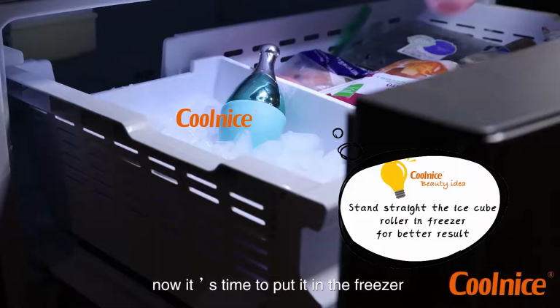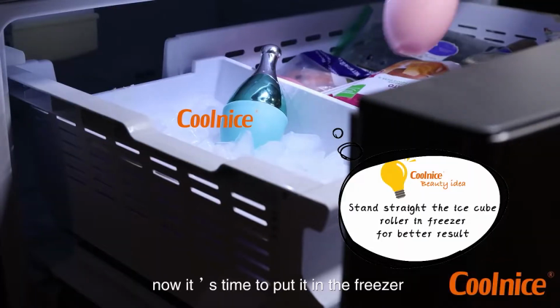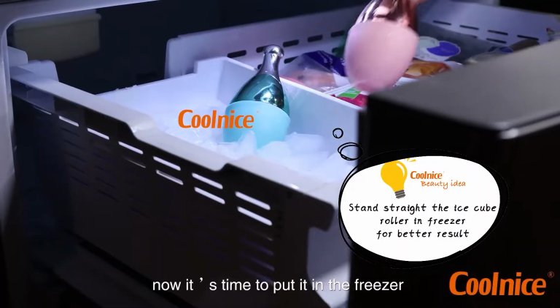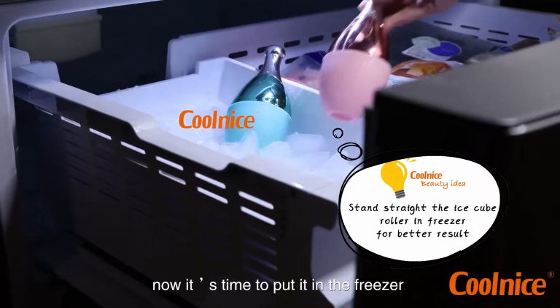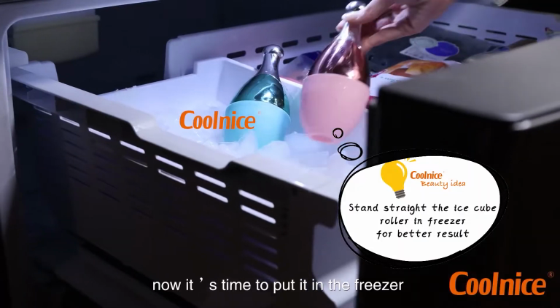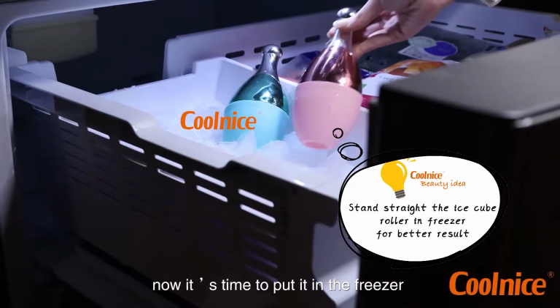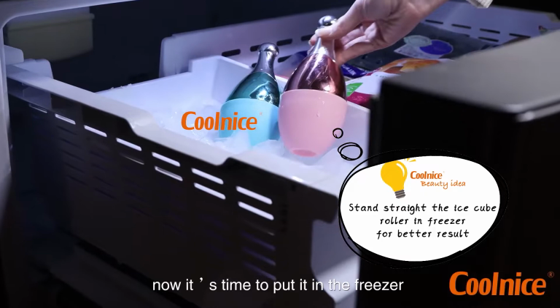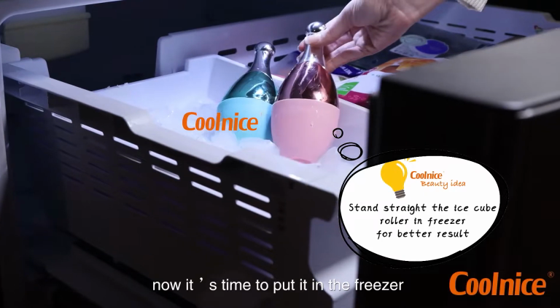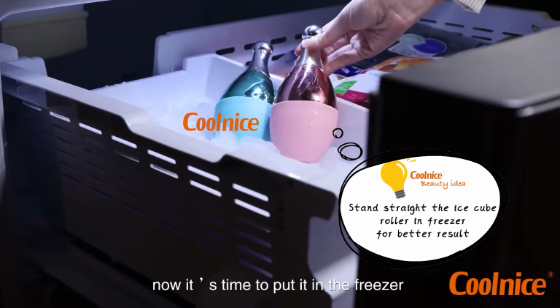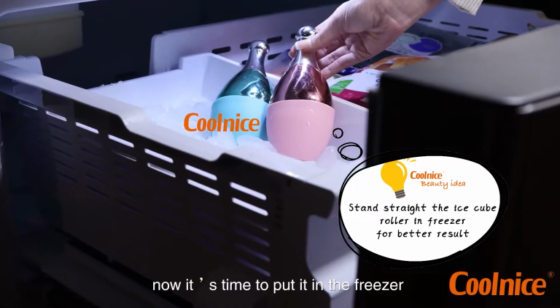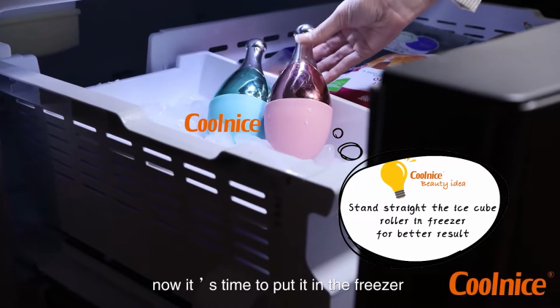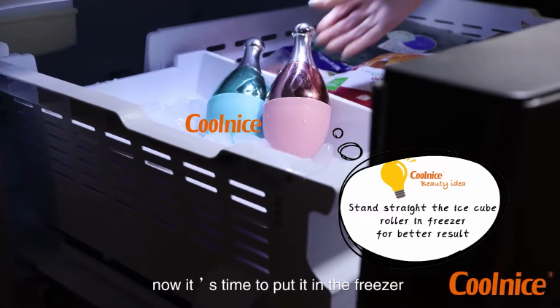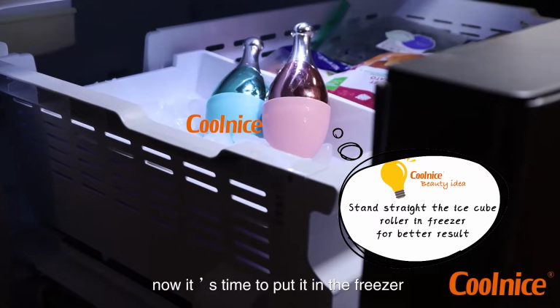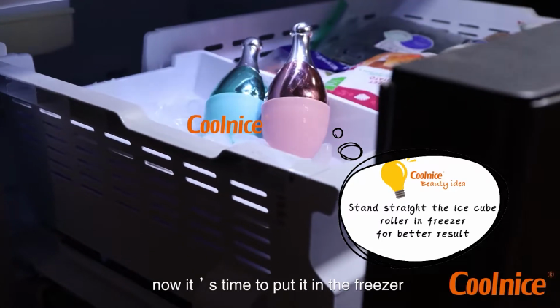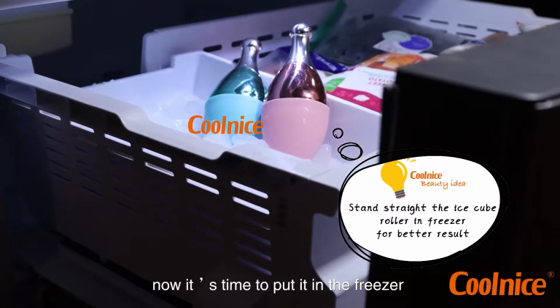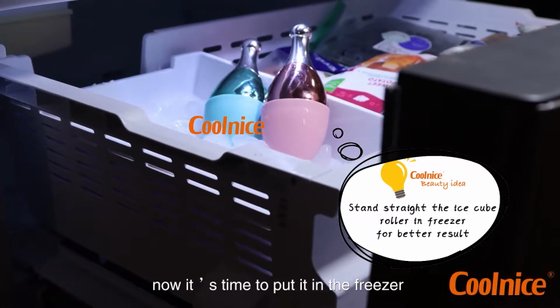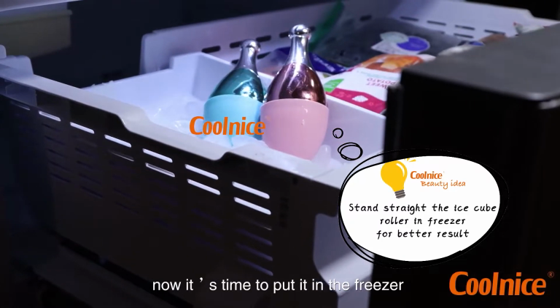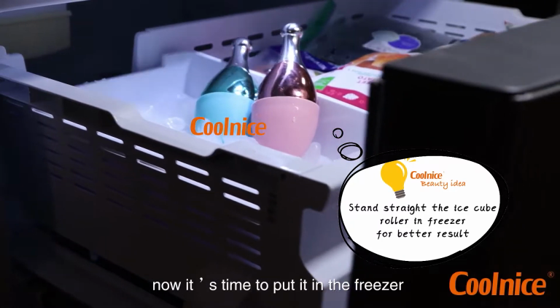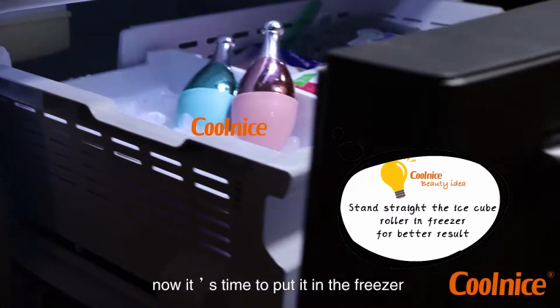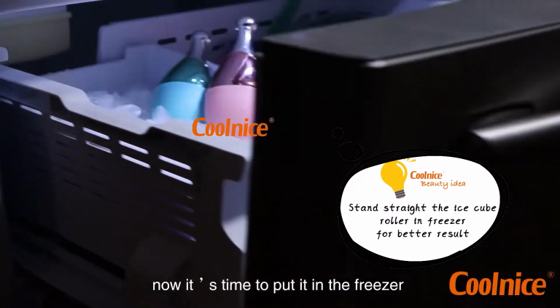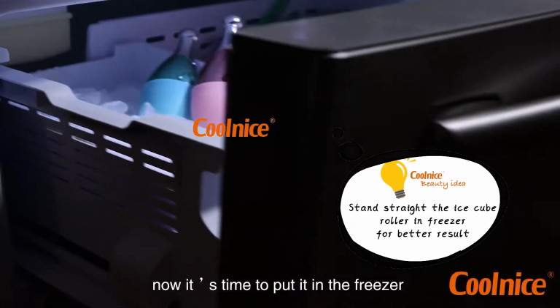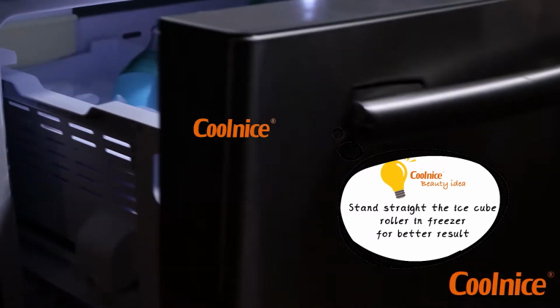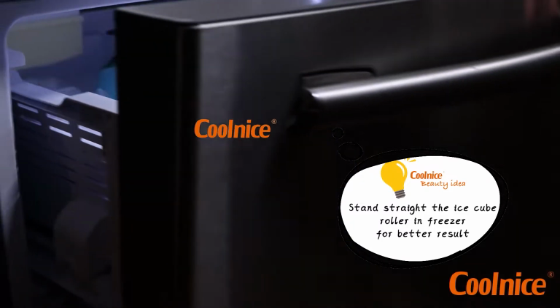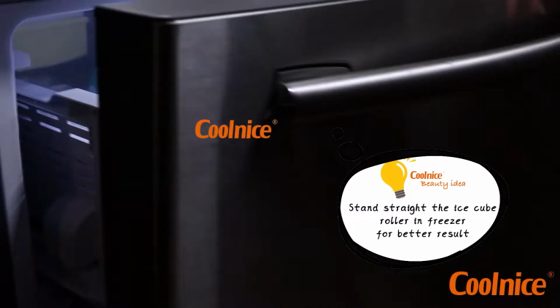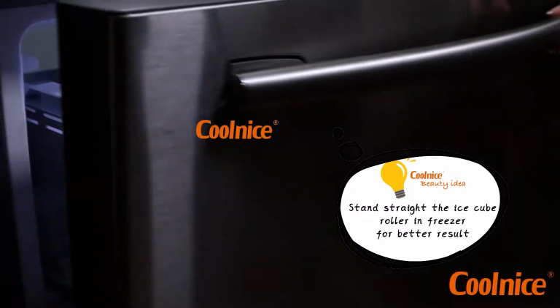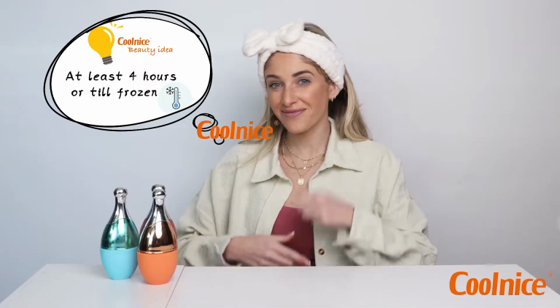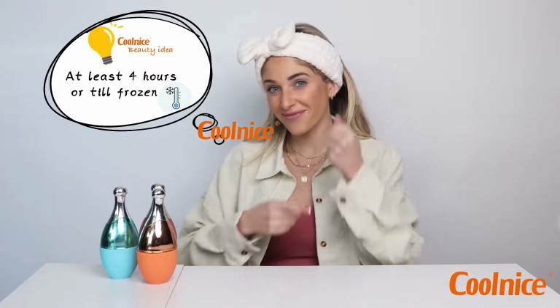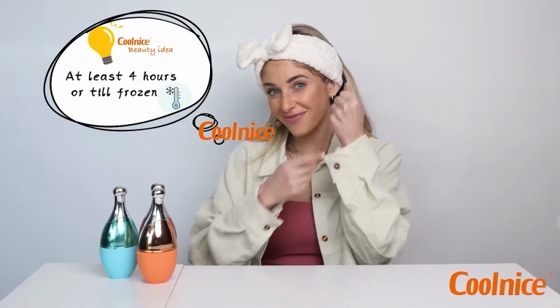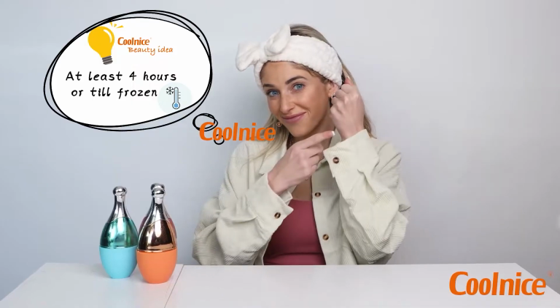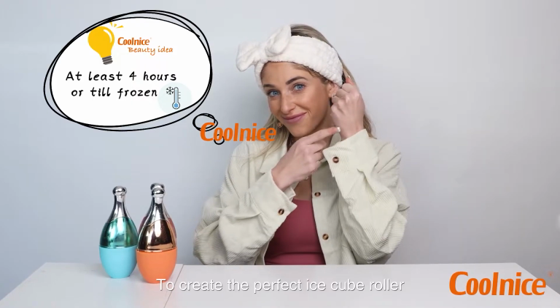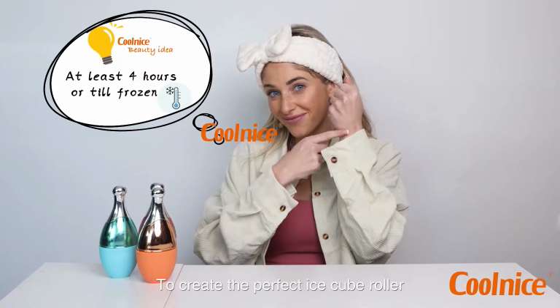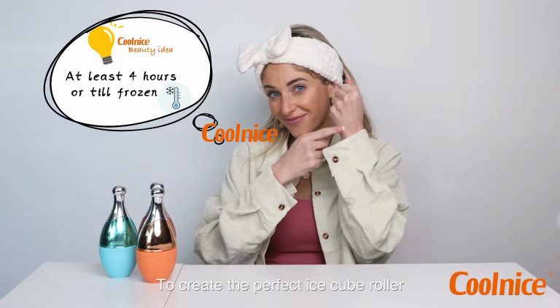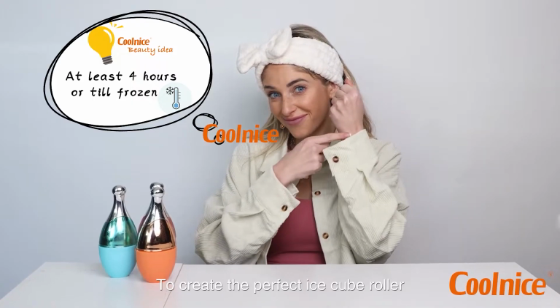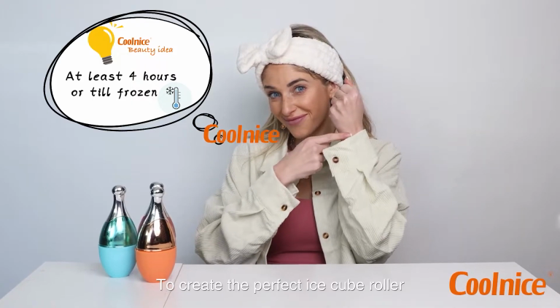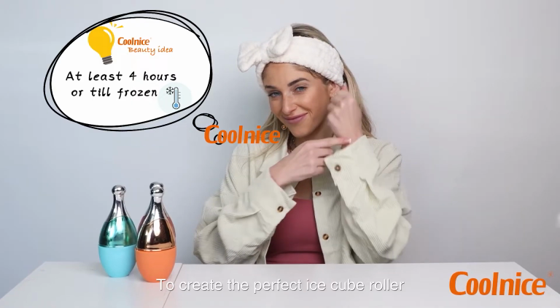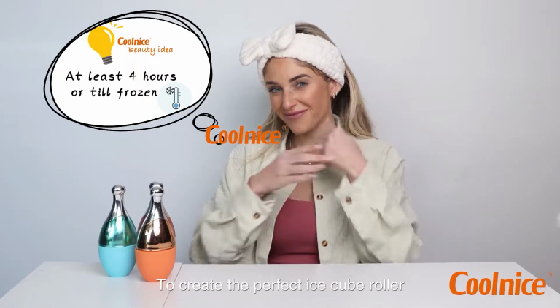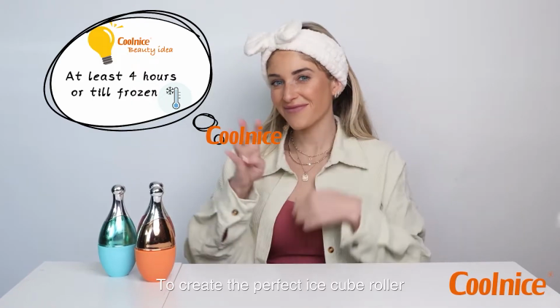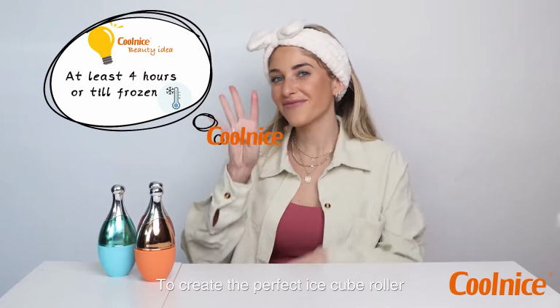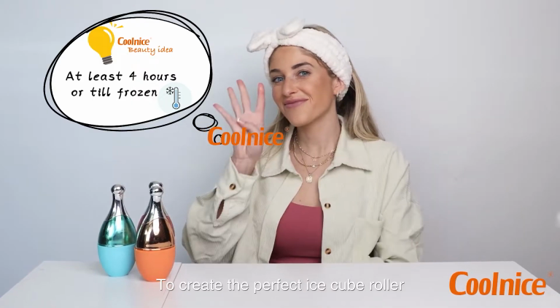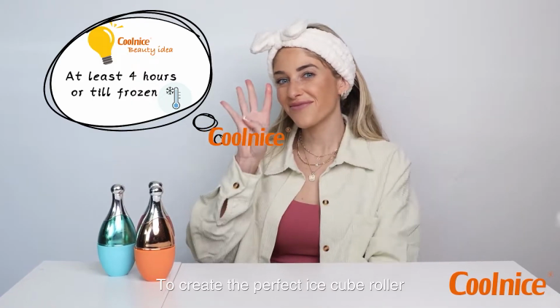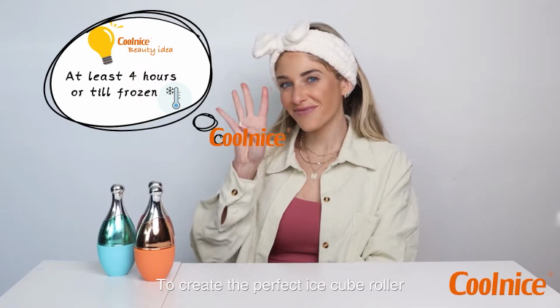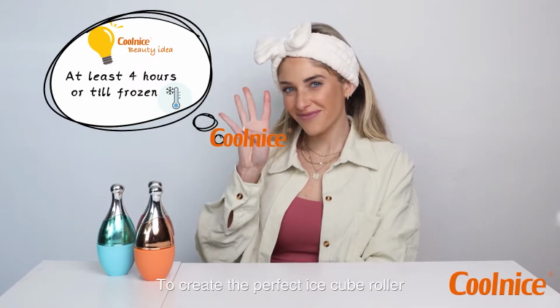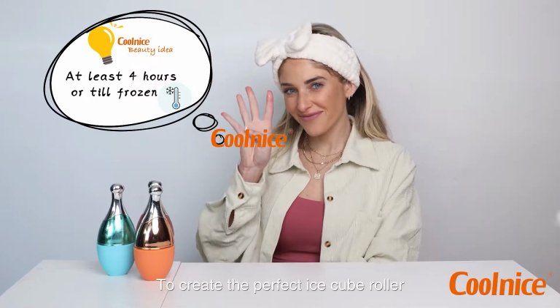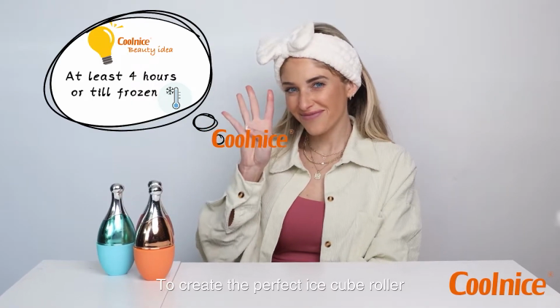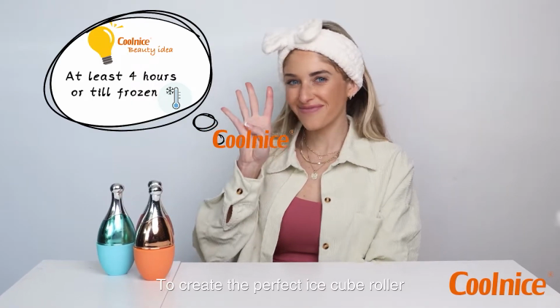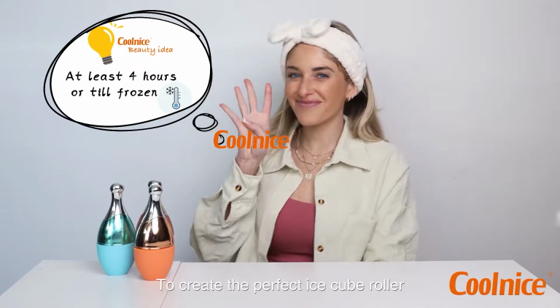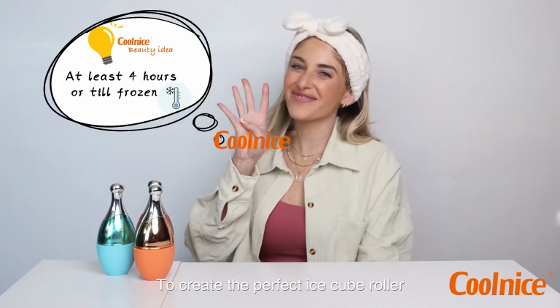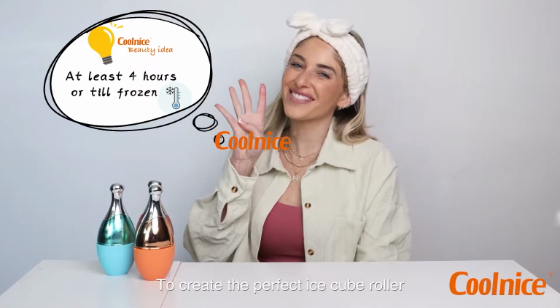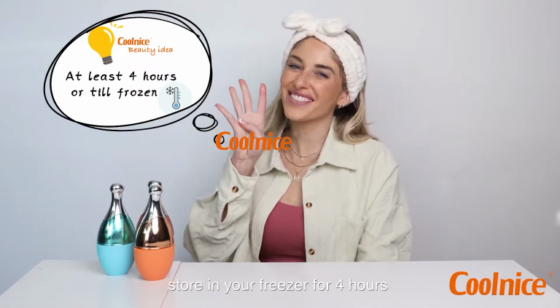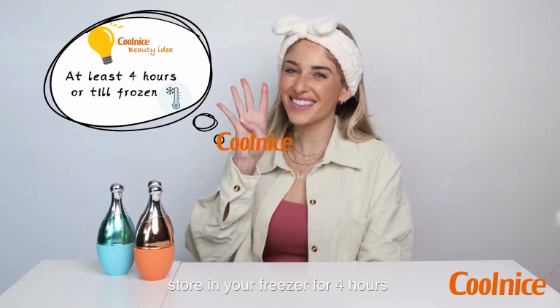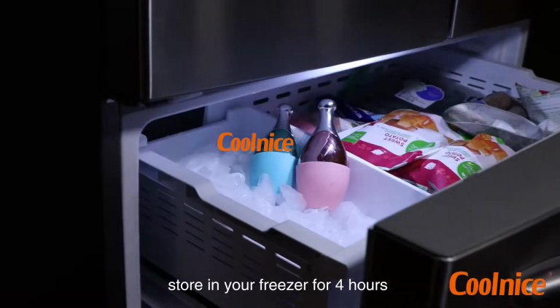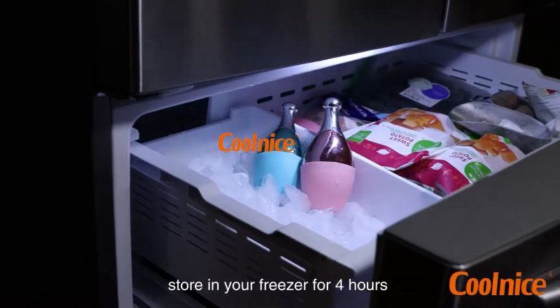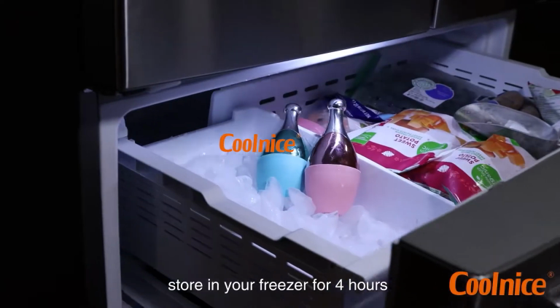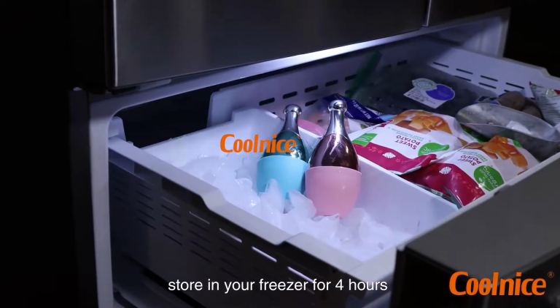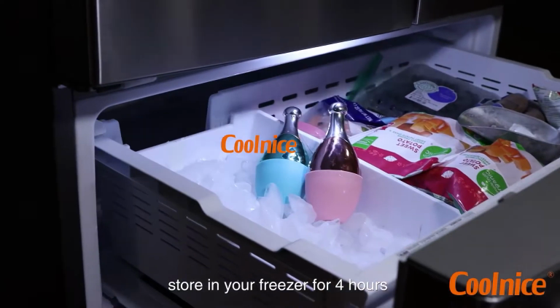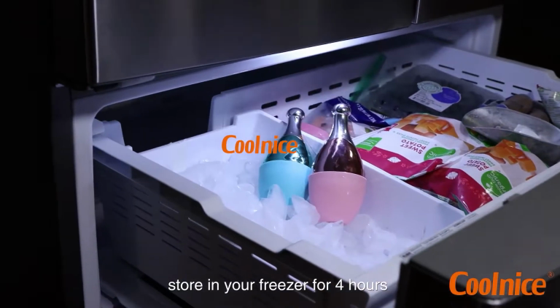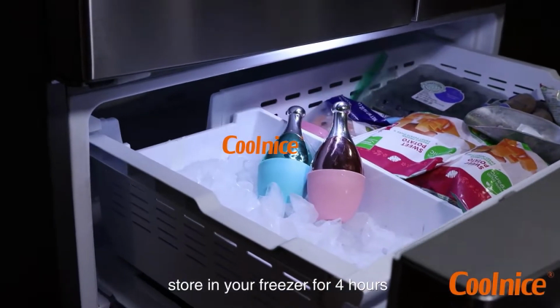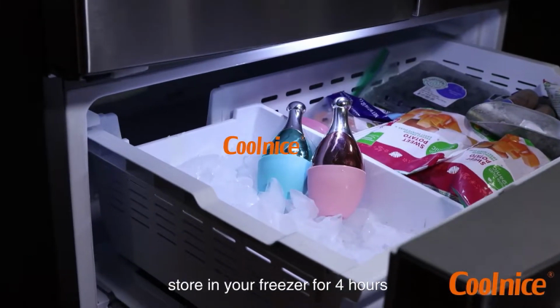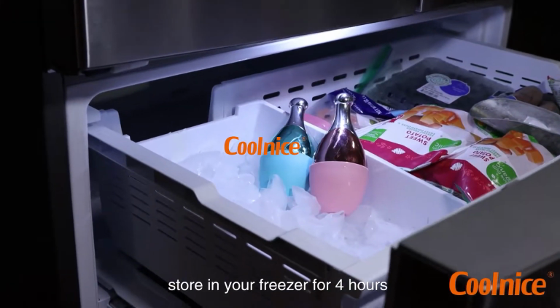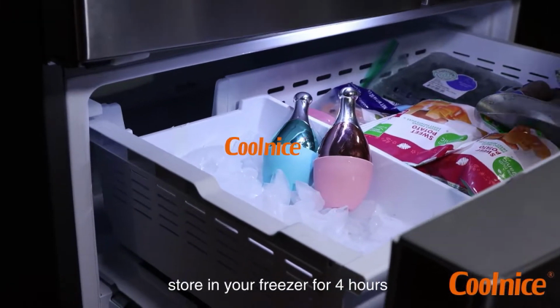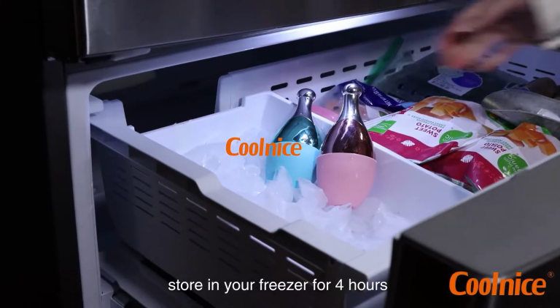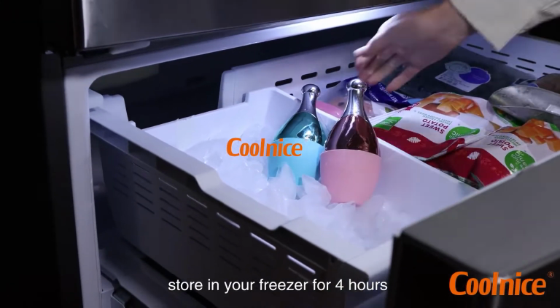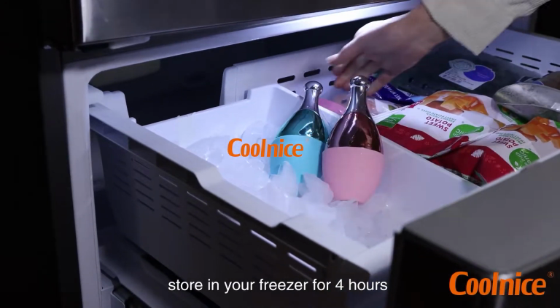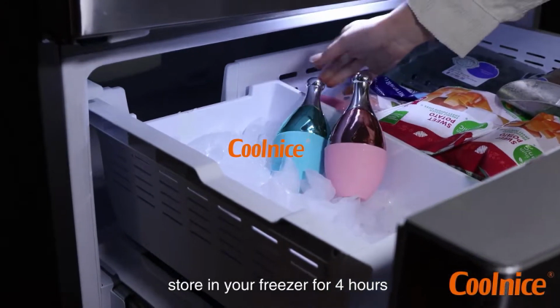Now it's time to put it in the freezer. To create the perfect ice cube roller, store it in your freezer for four hours.